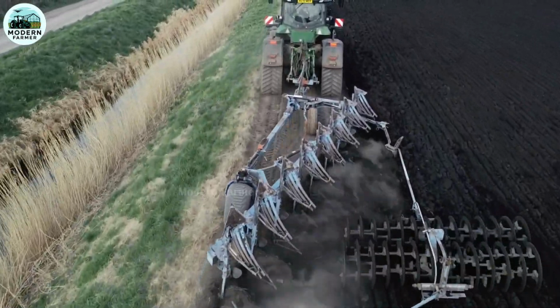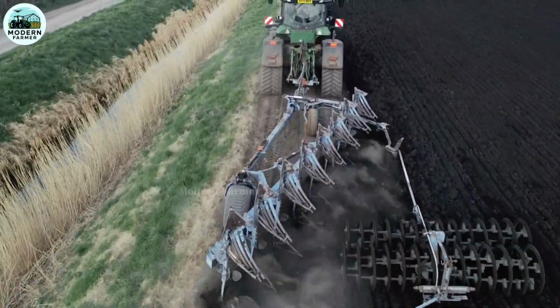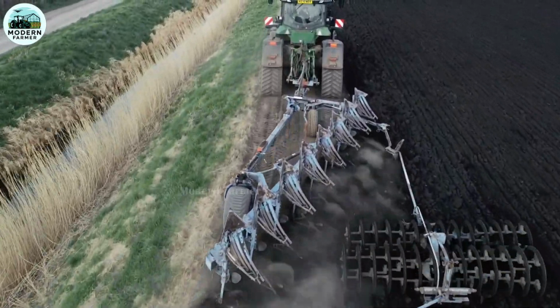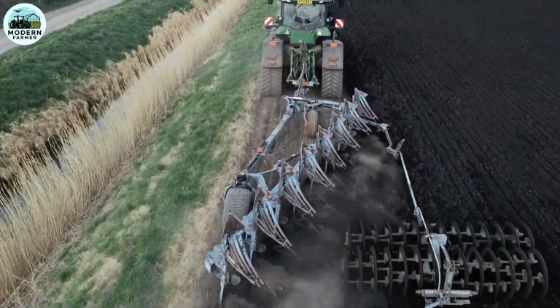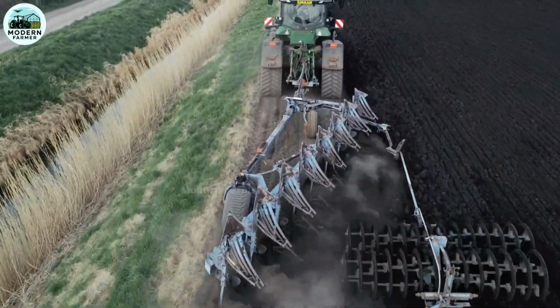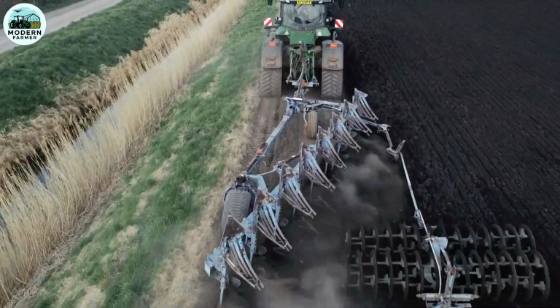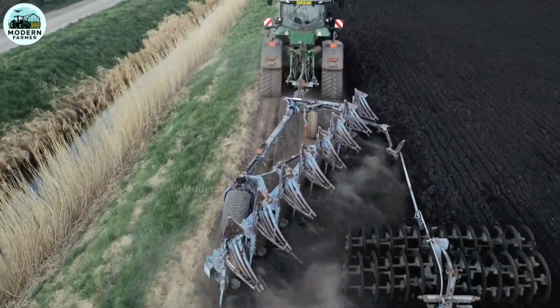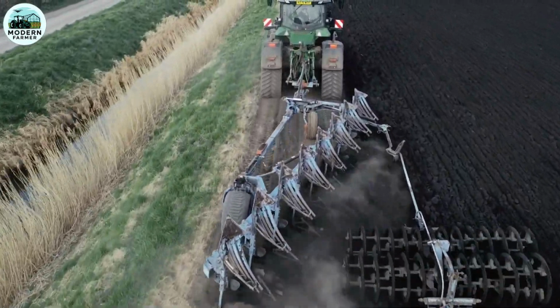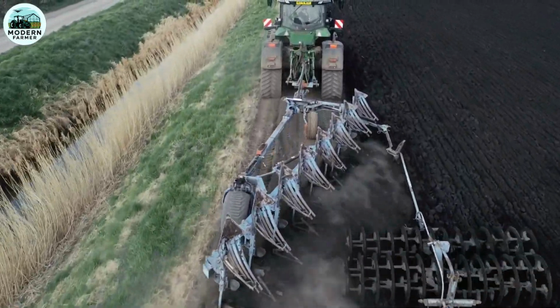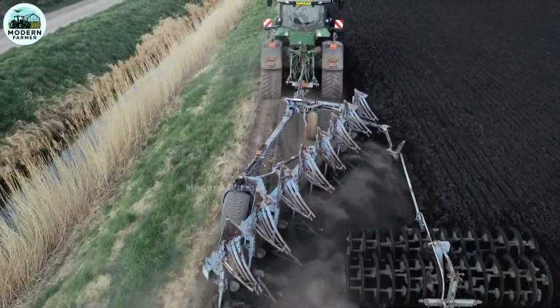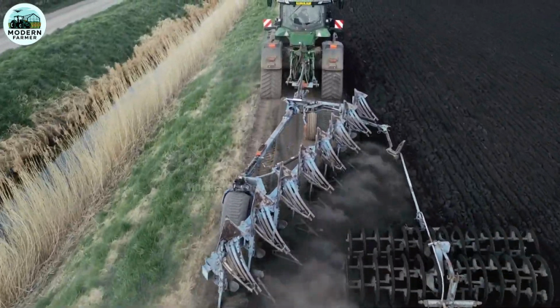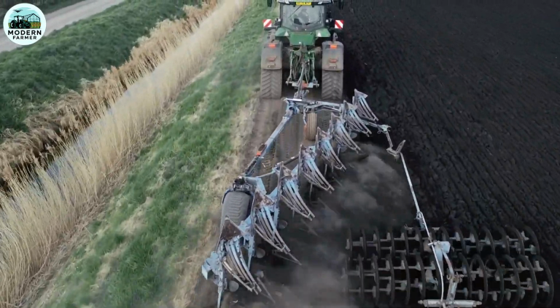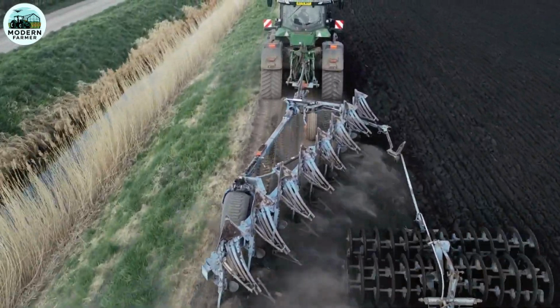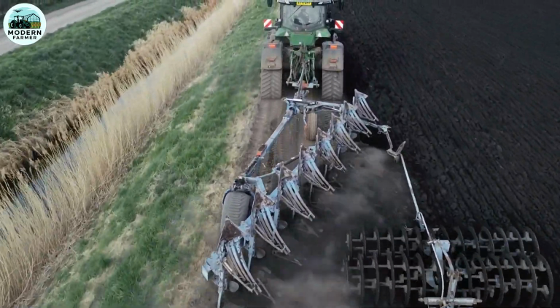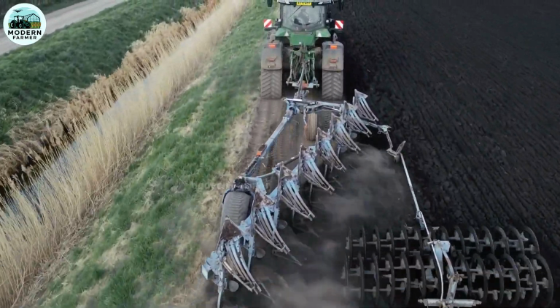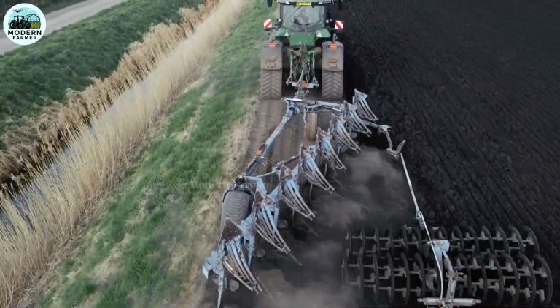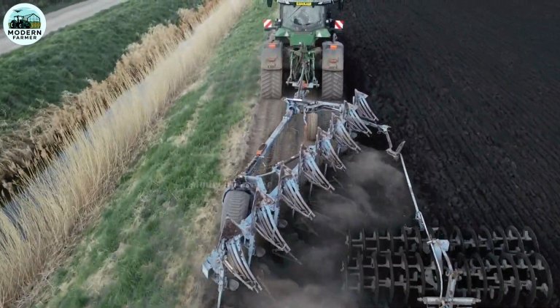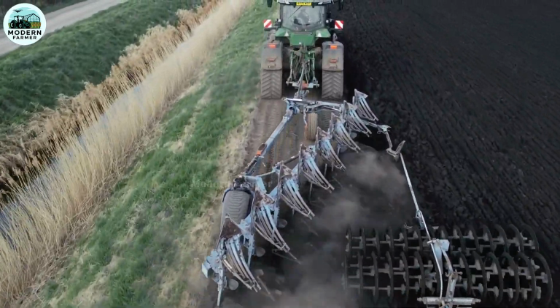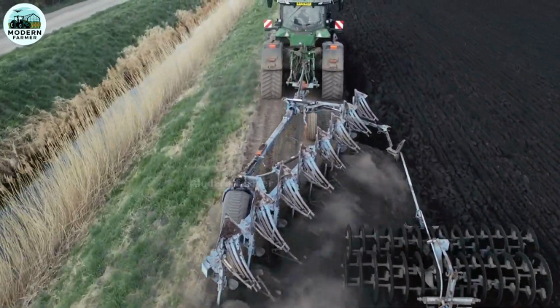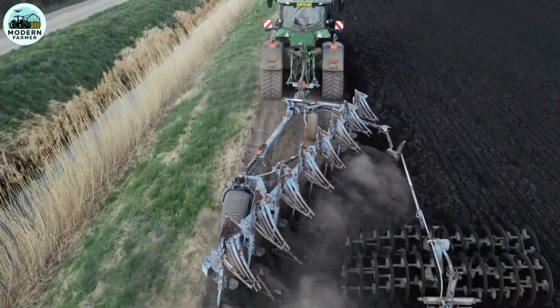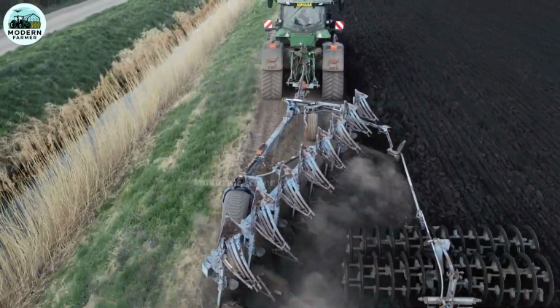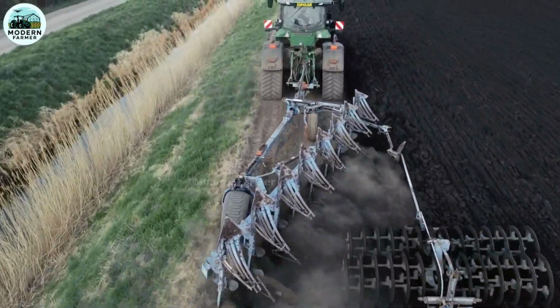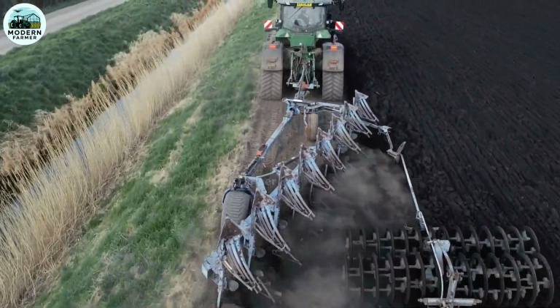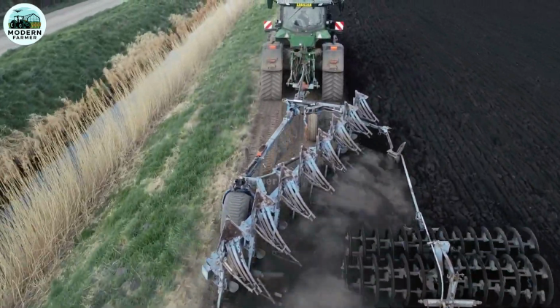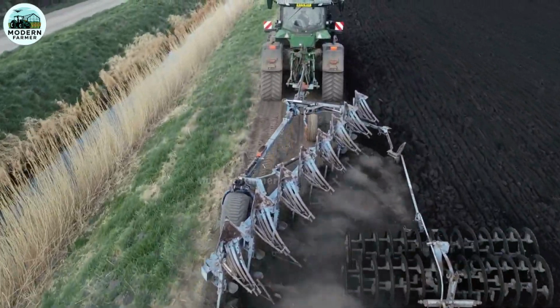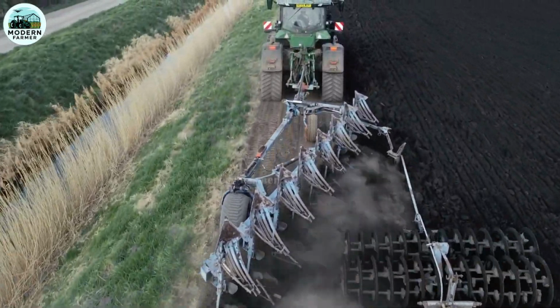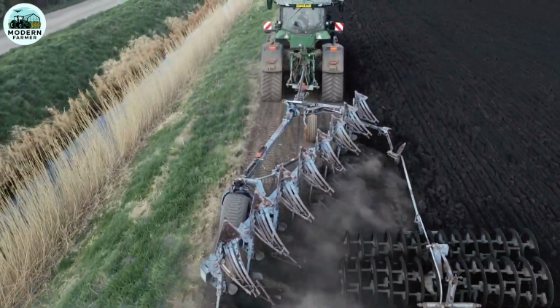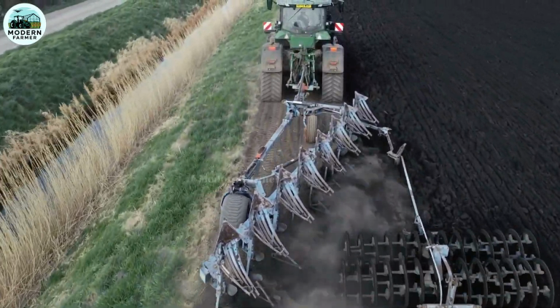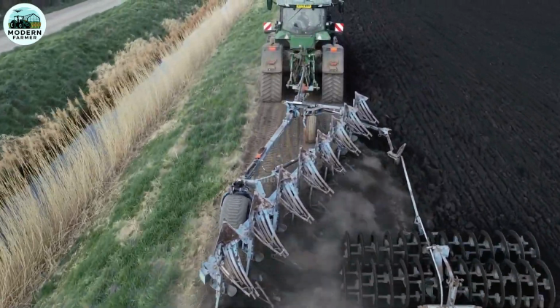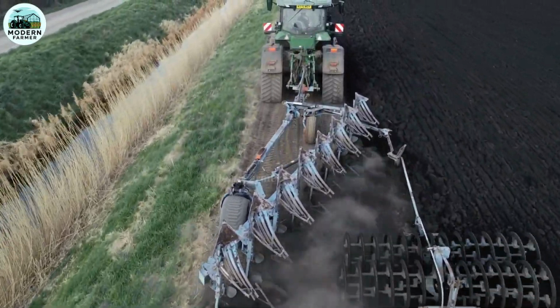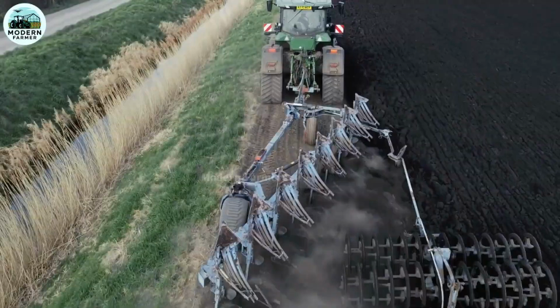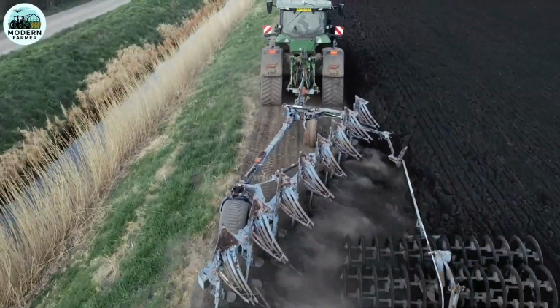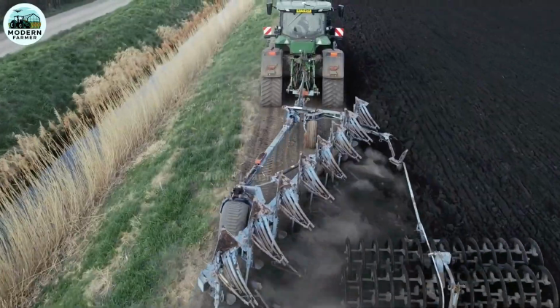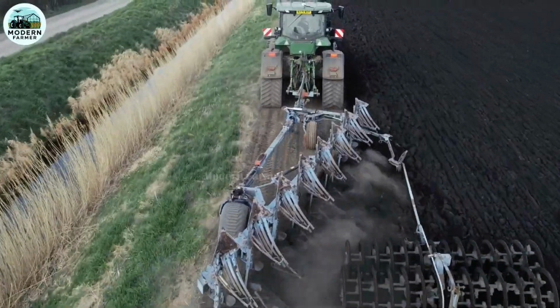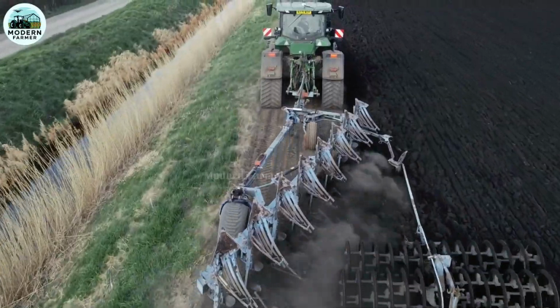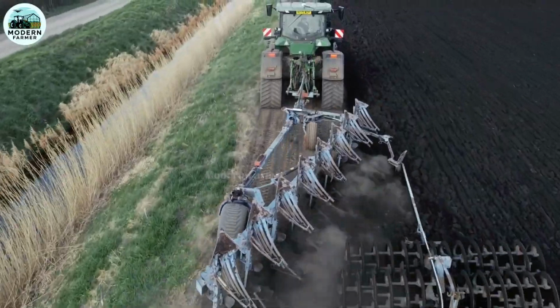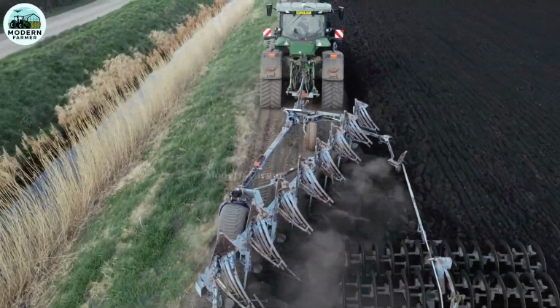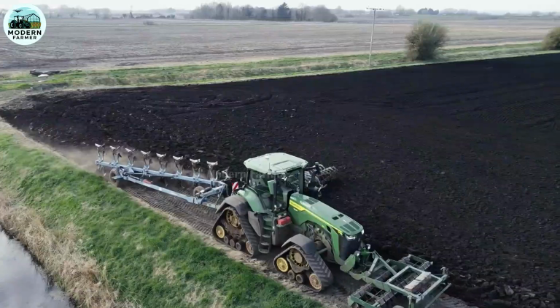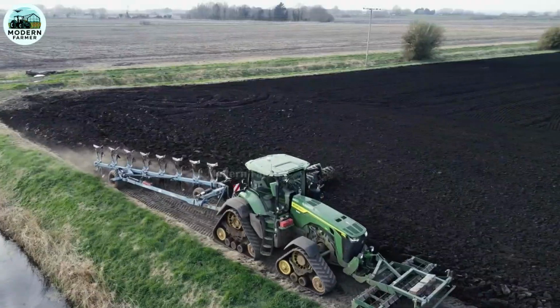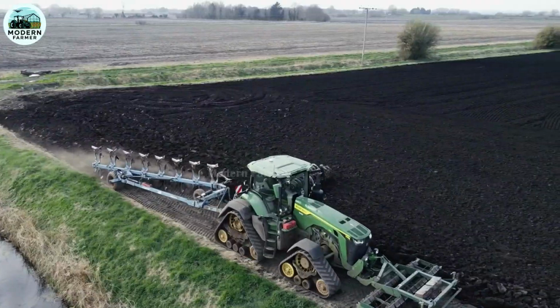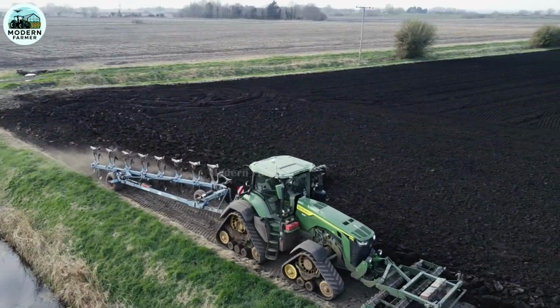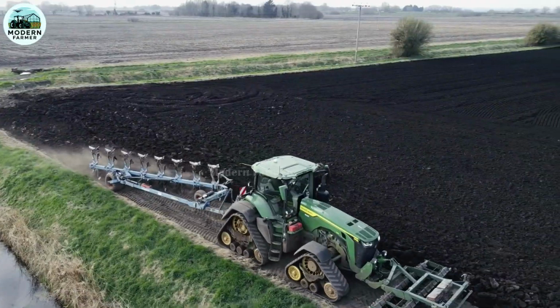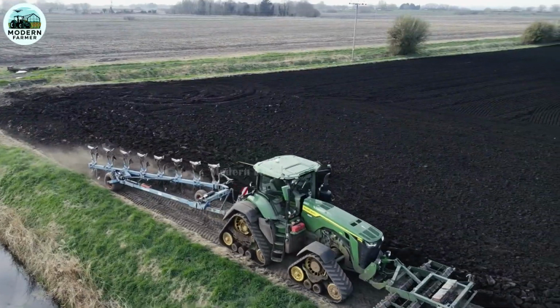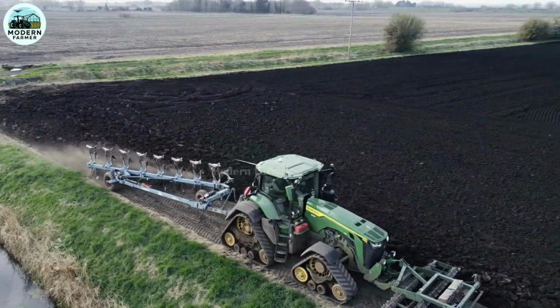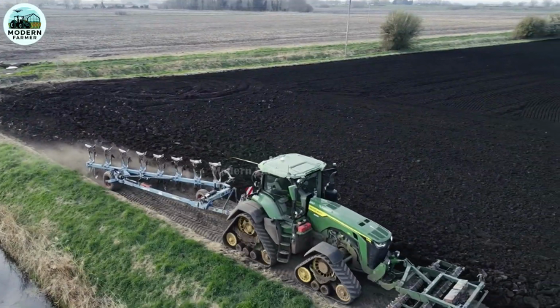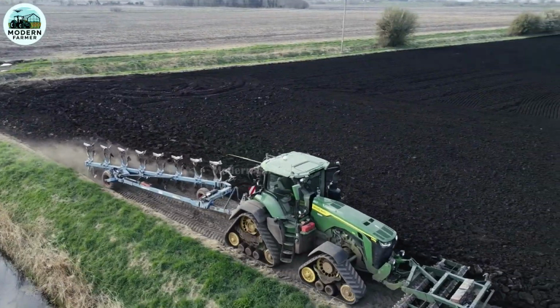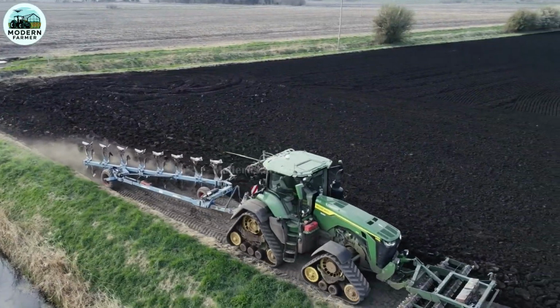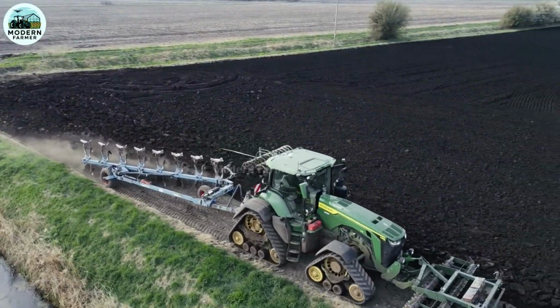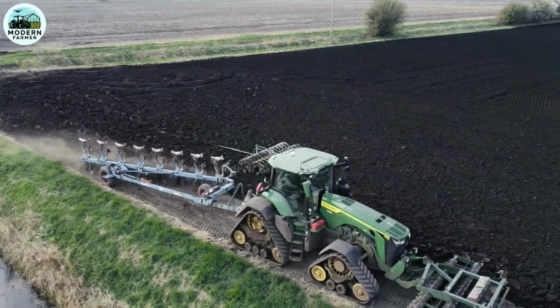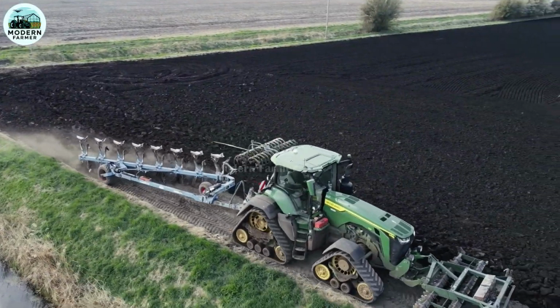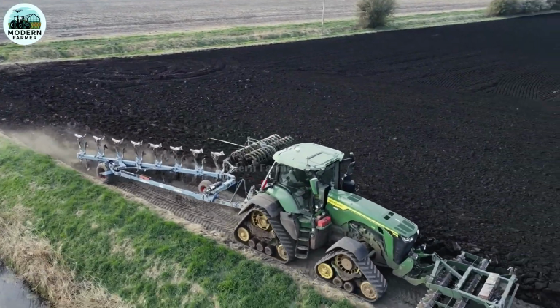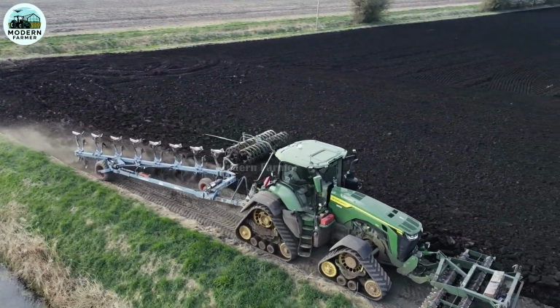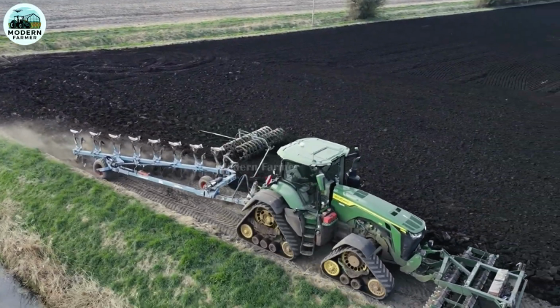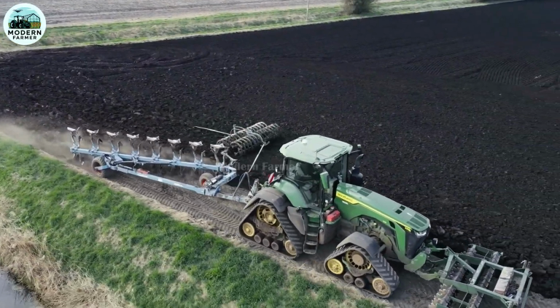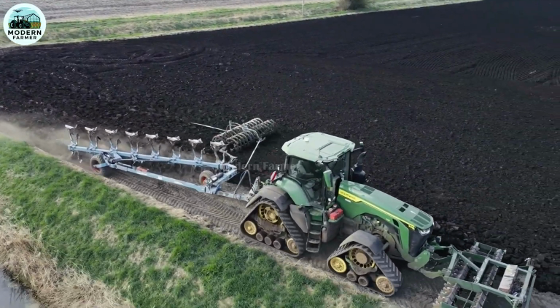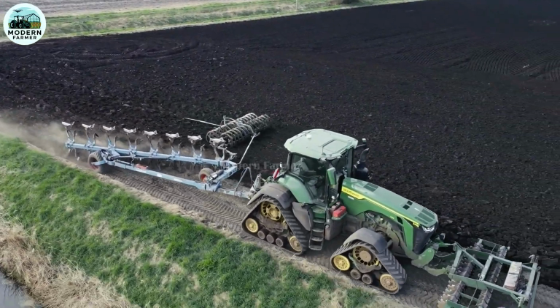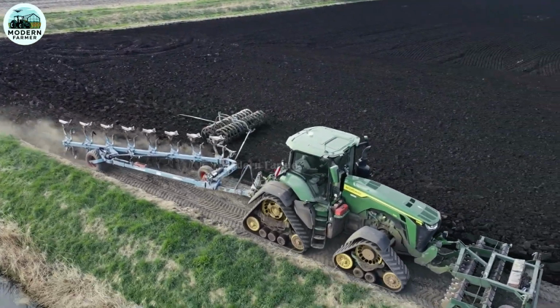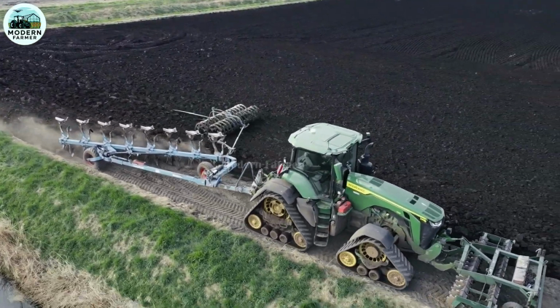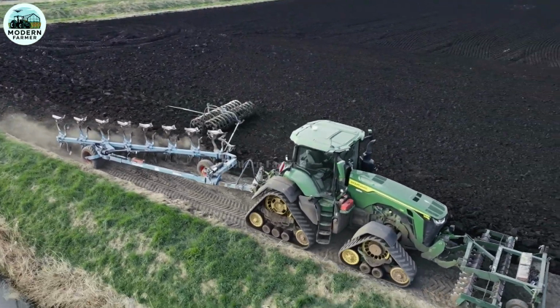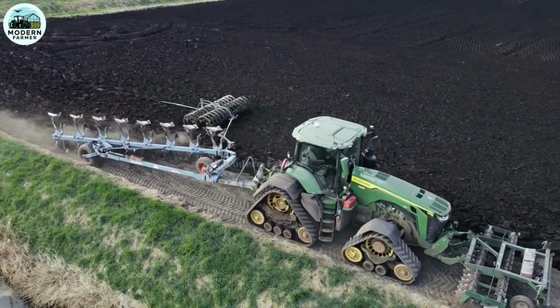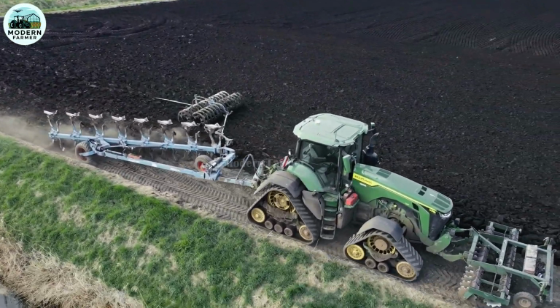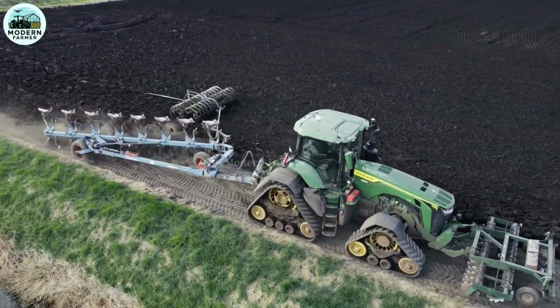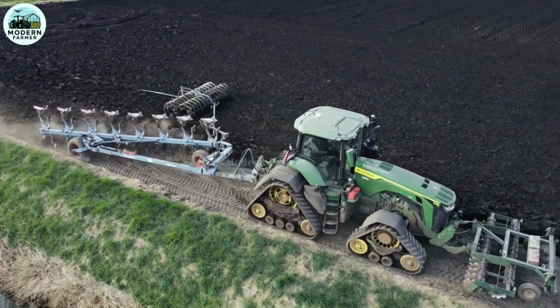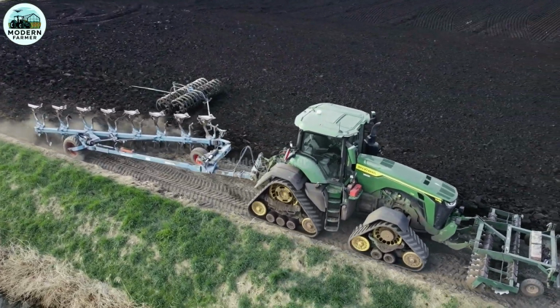John Deere 8RX — power and technology combined in one machine, perfect for every agricultural challenge.